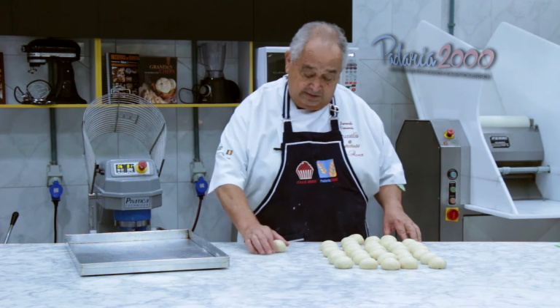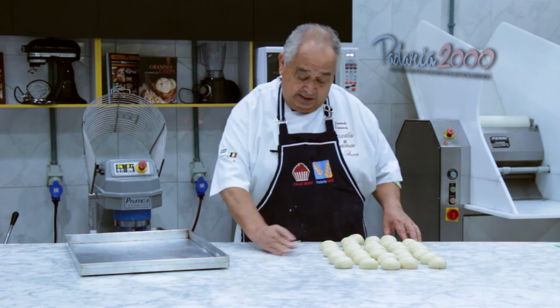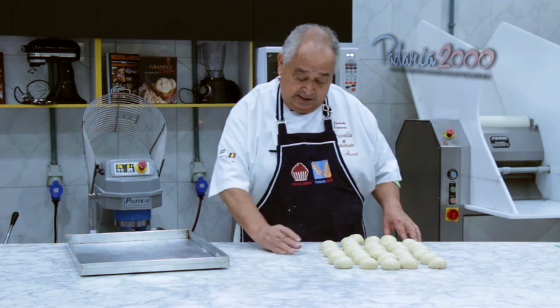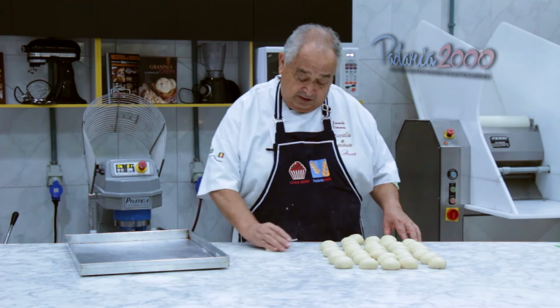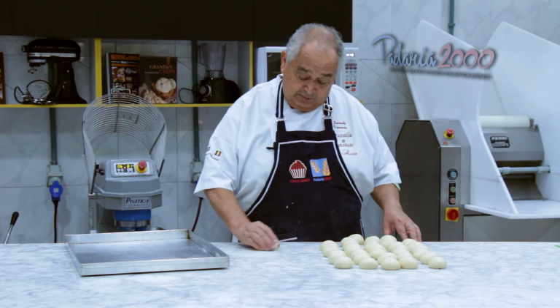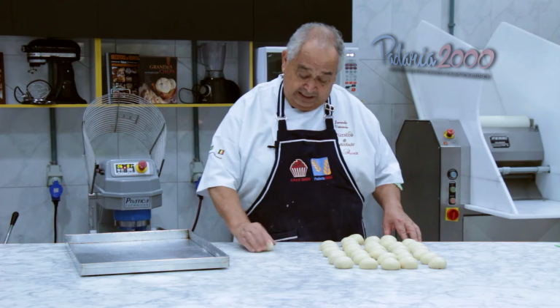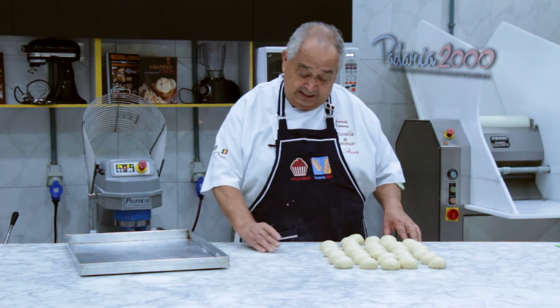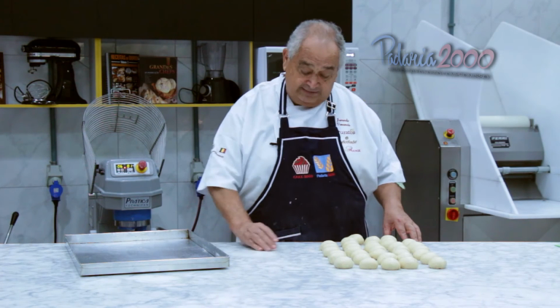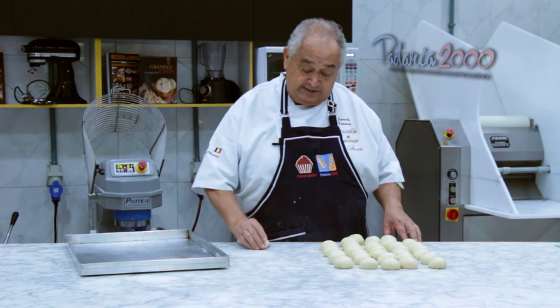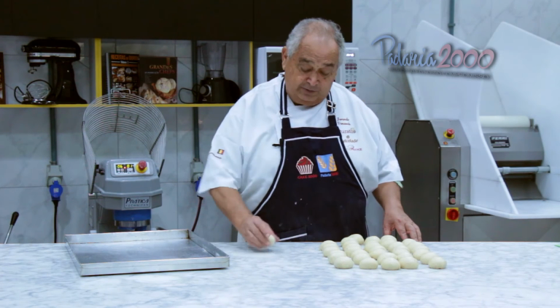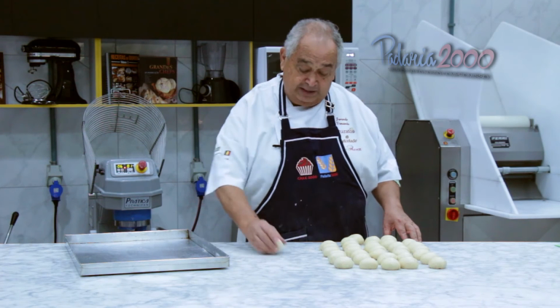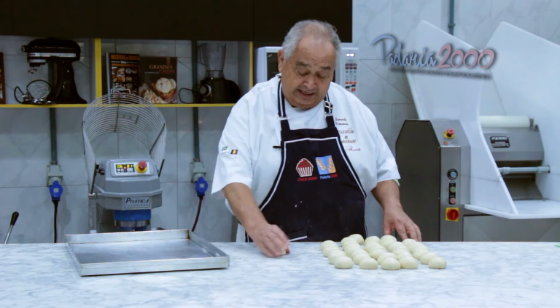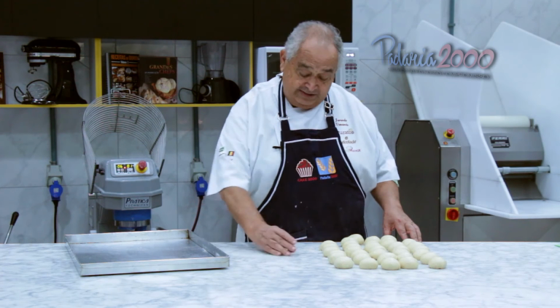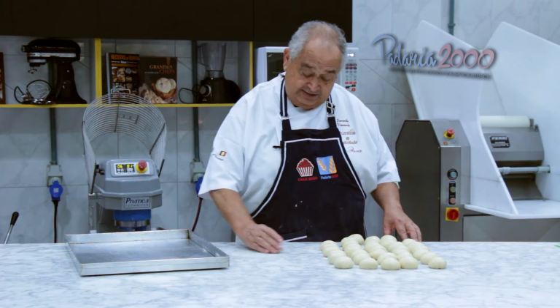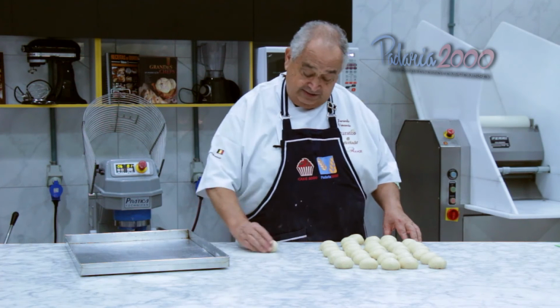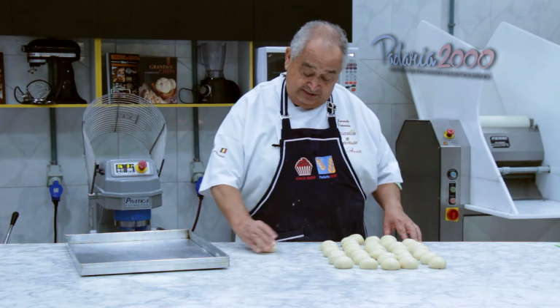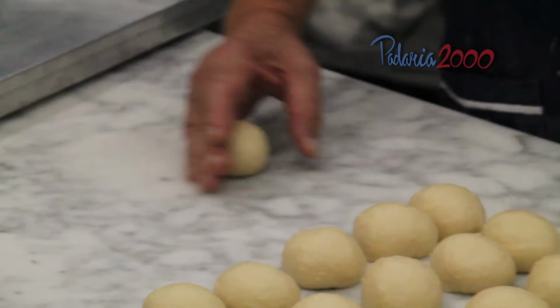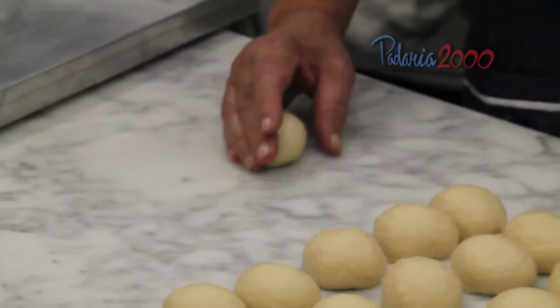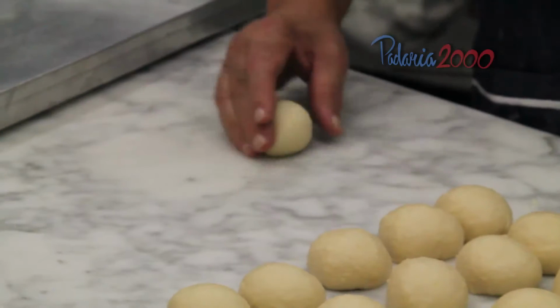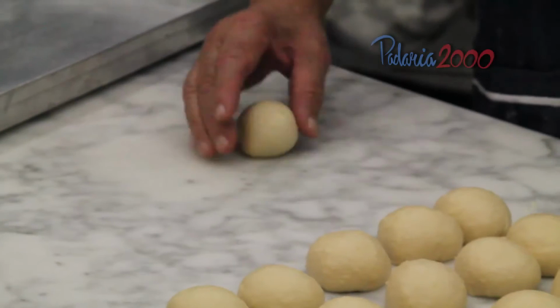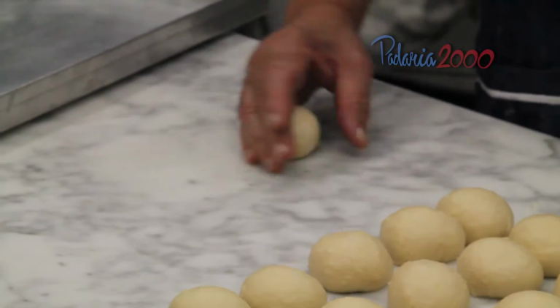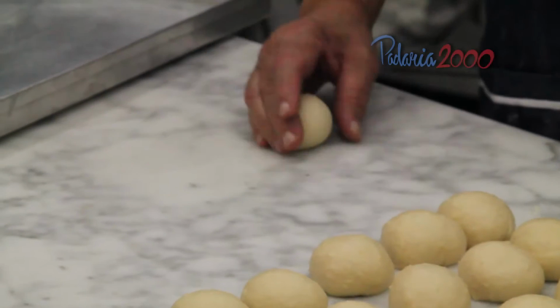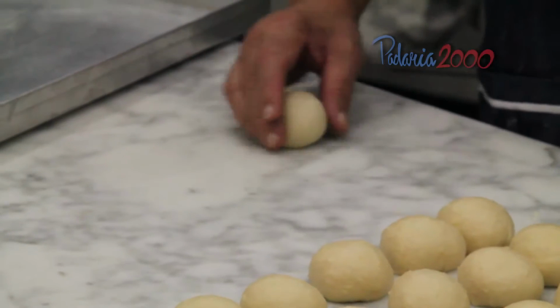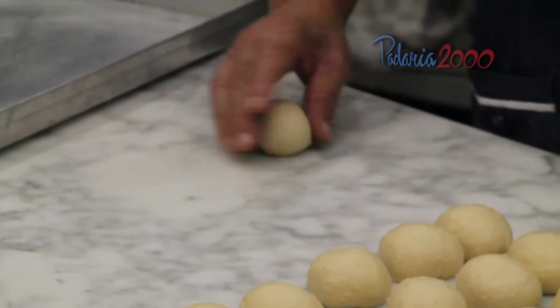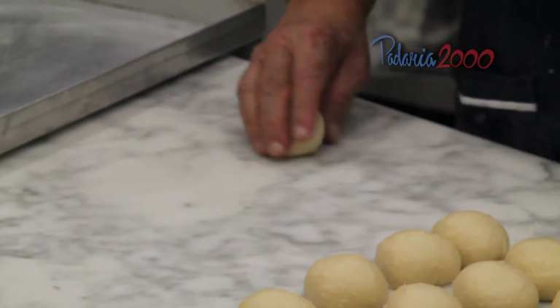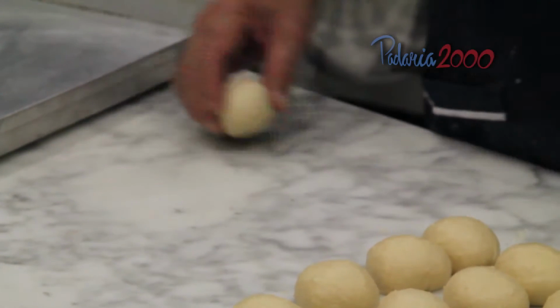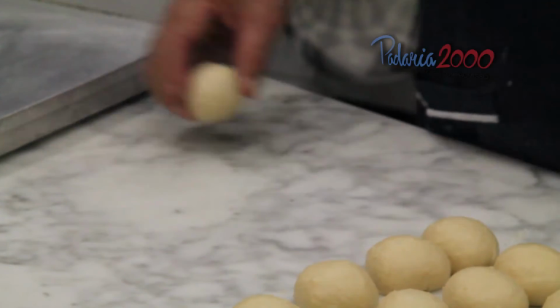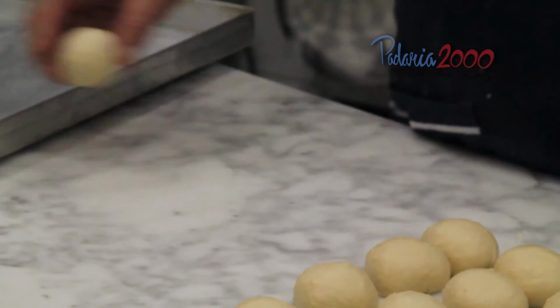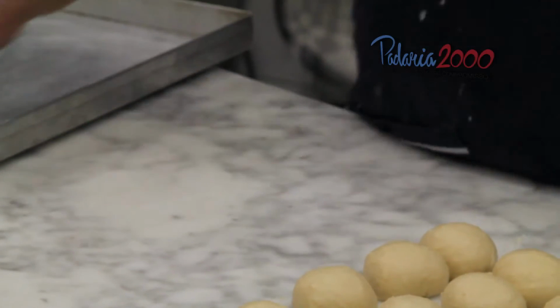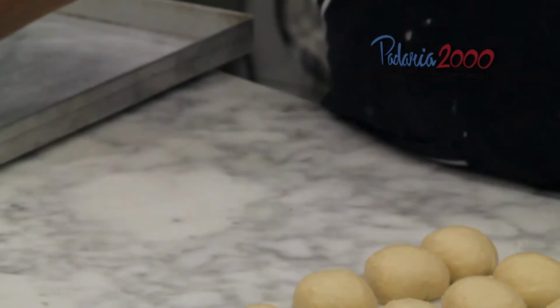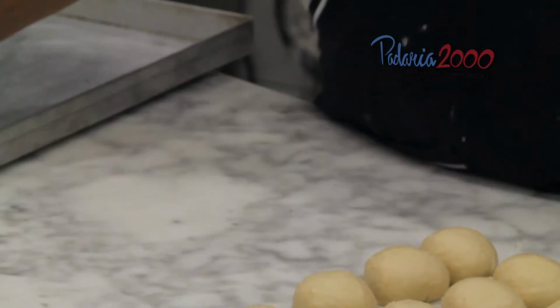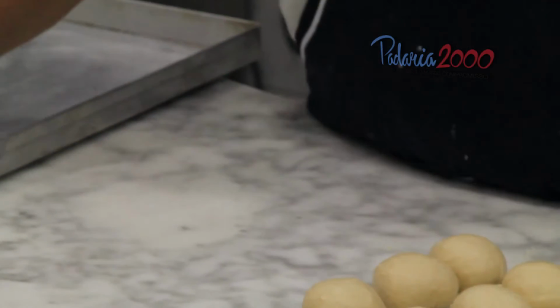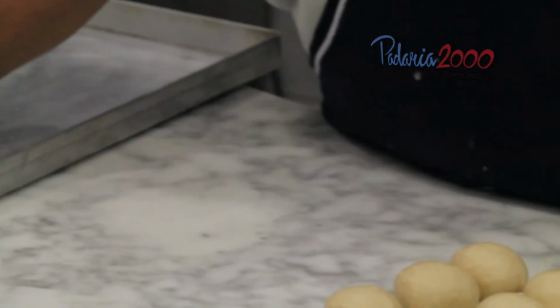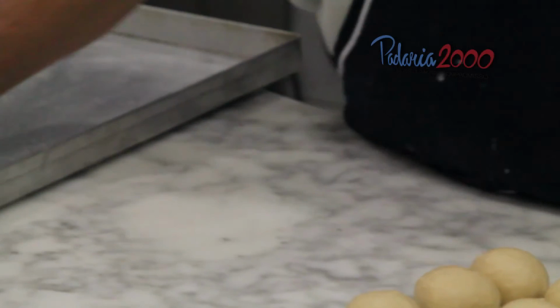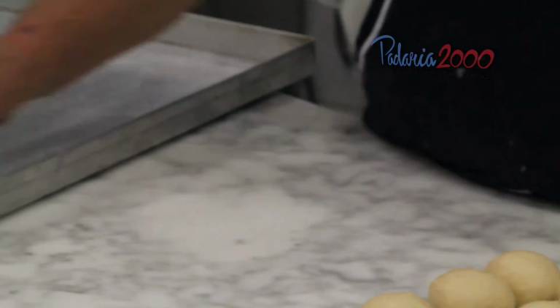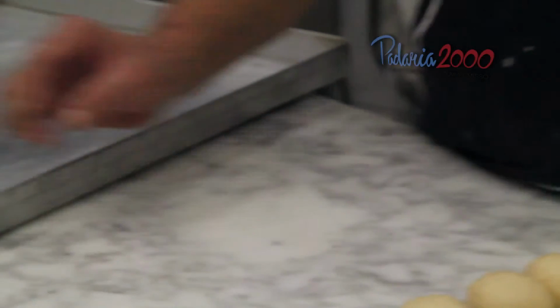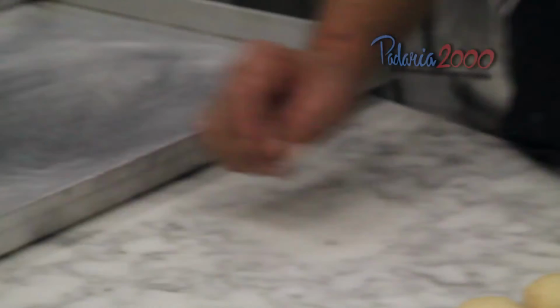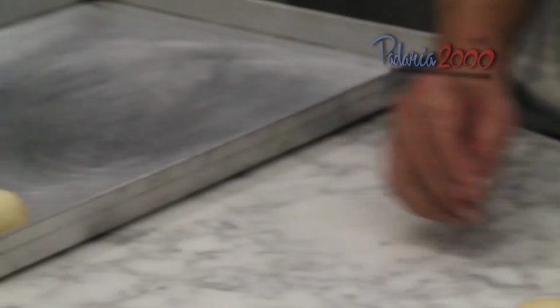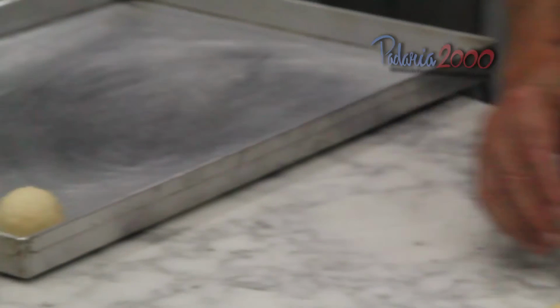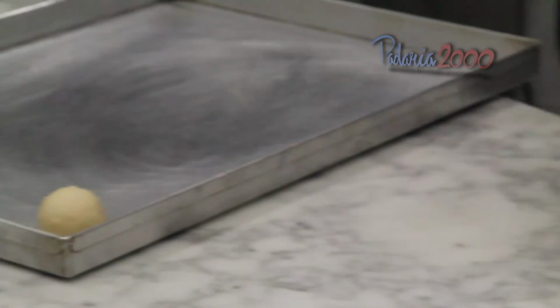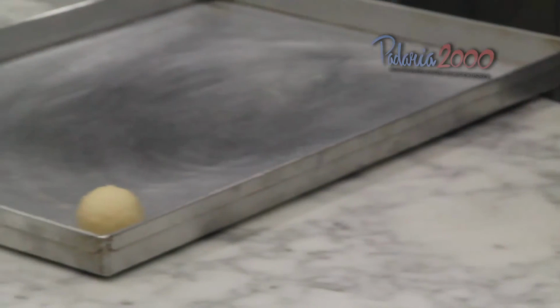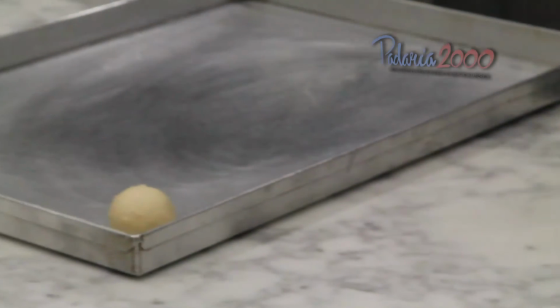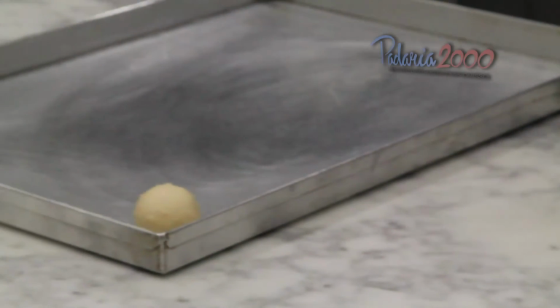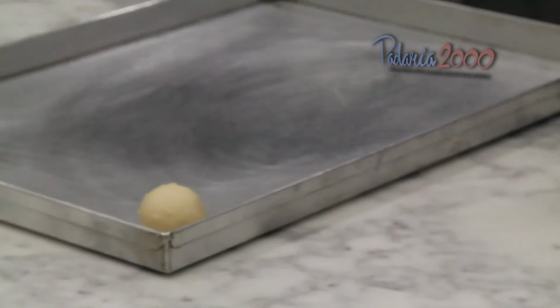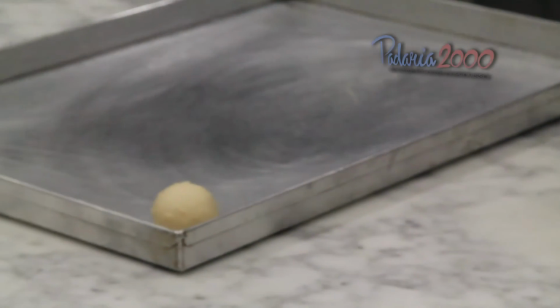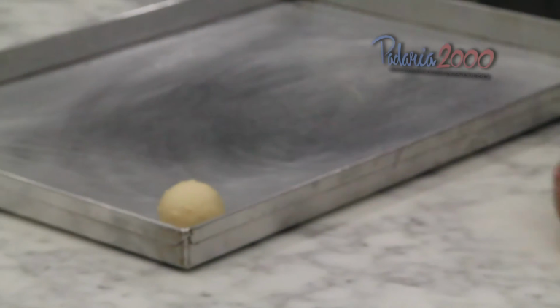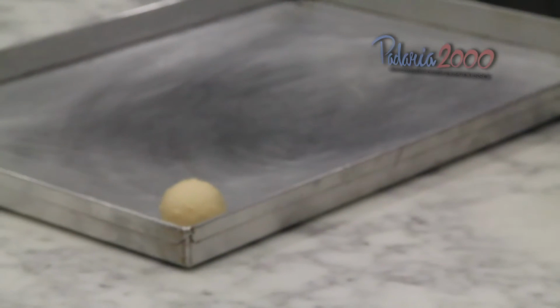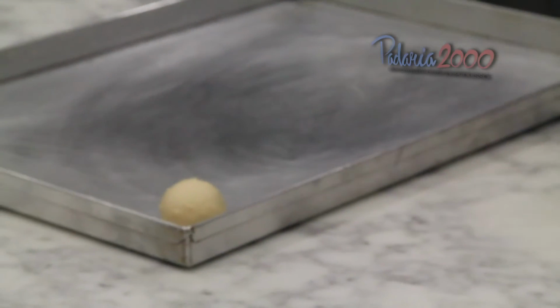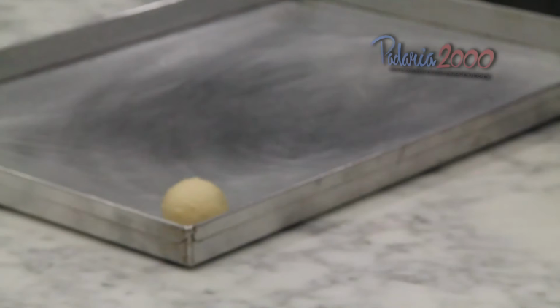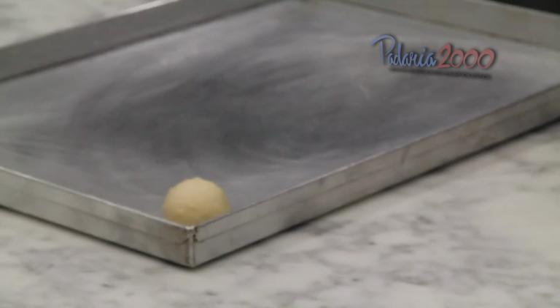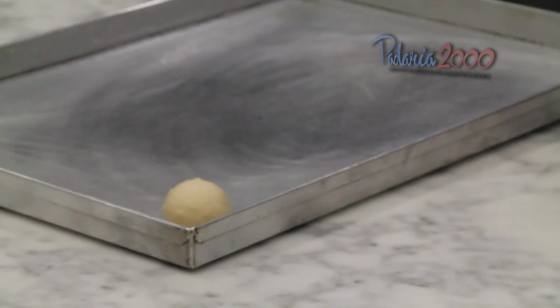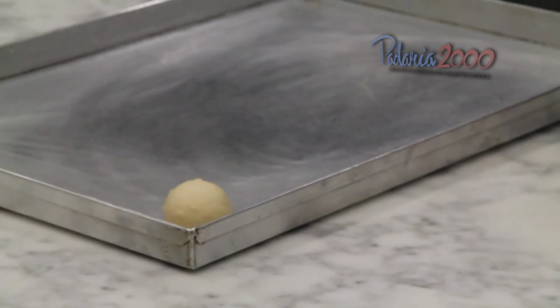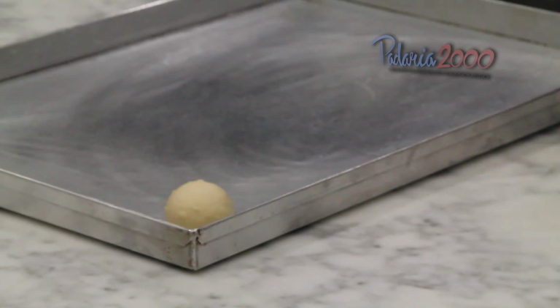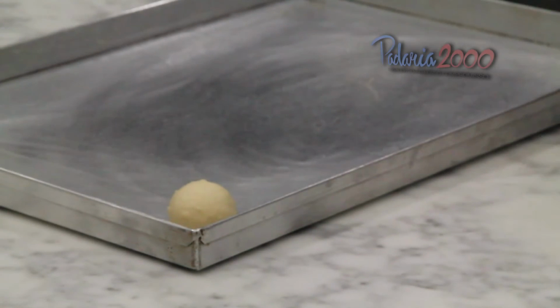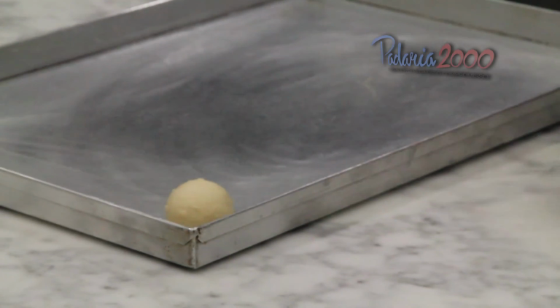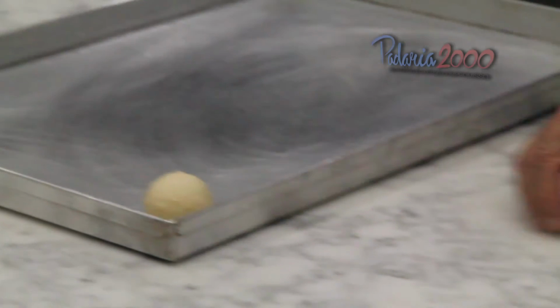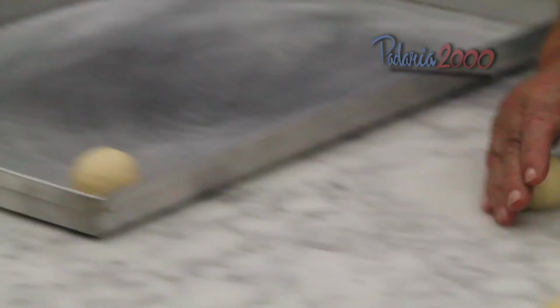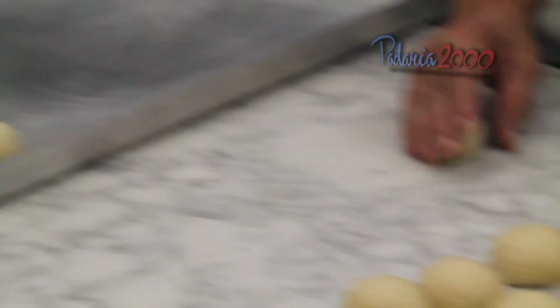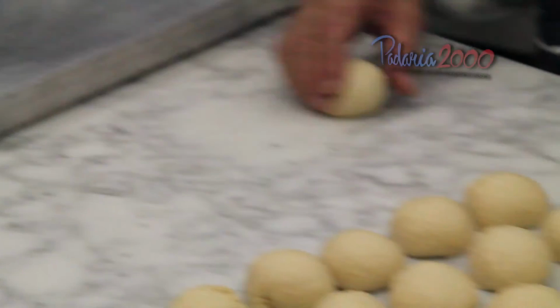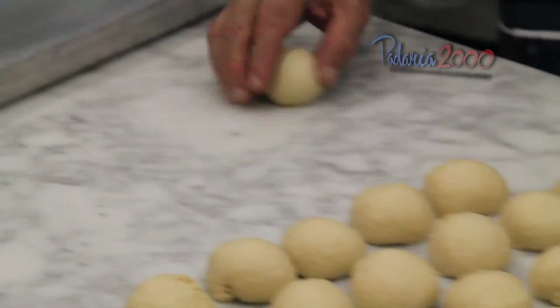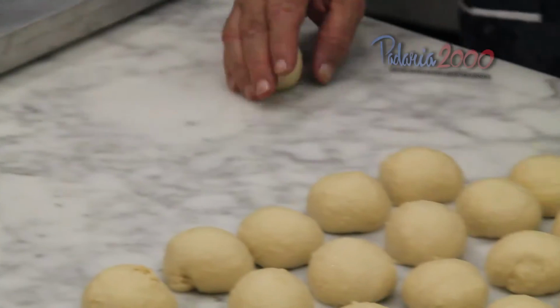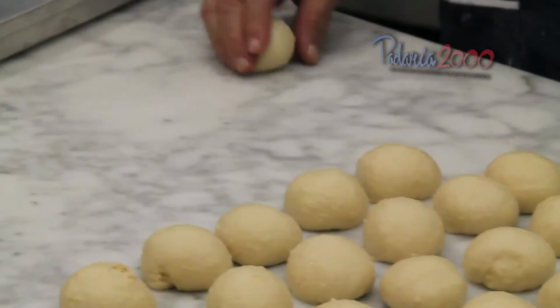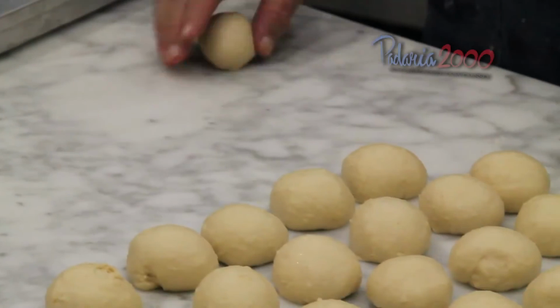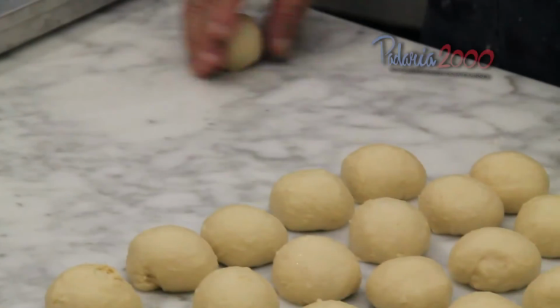A modelagem geralmente são em bolinhas, para ele ser fácil de ser recheado depois com o creme.